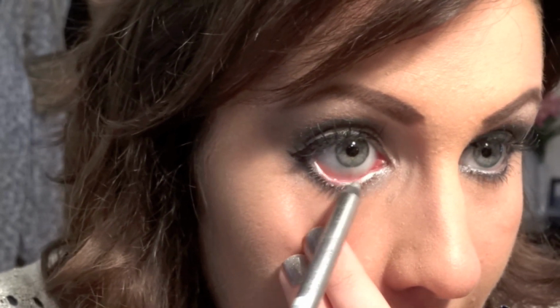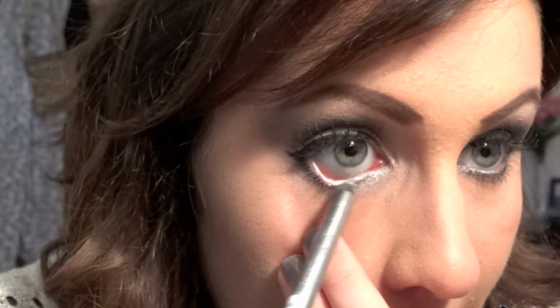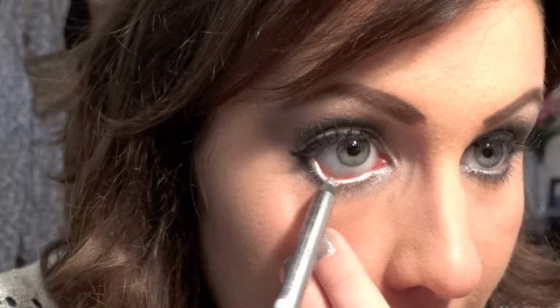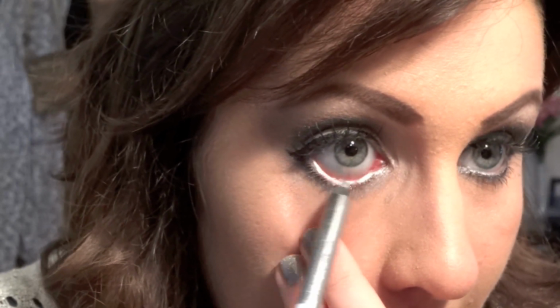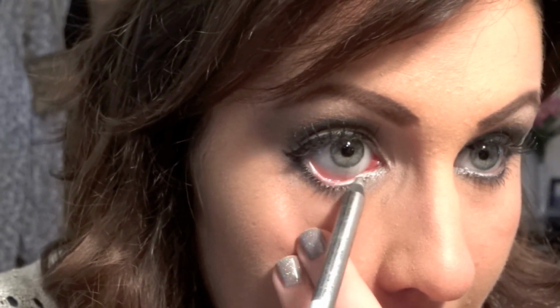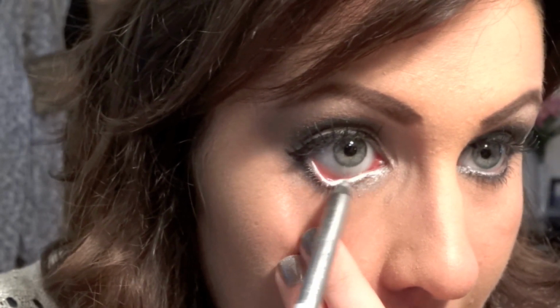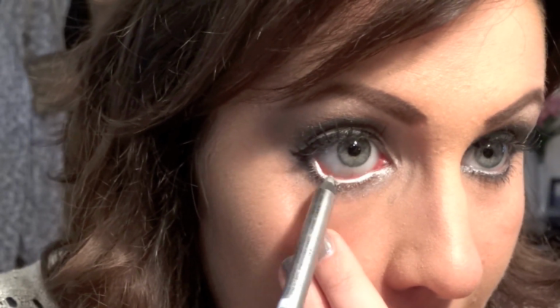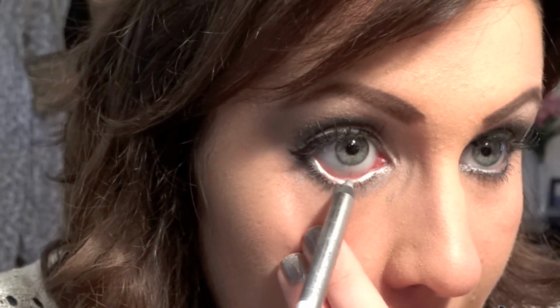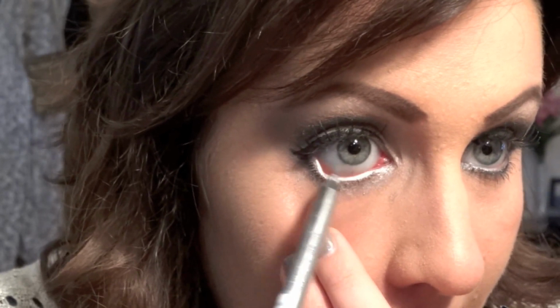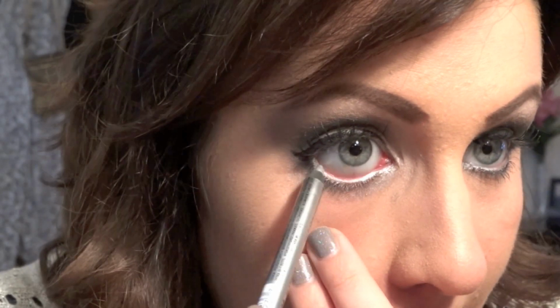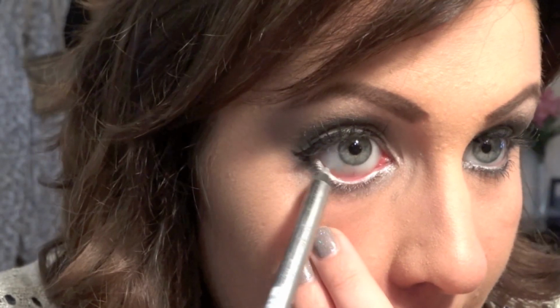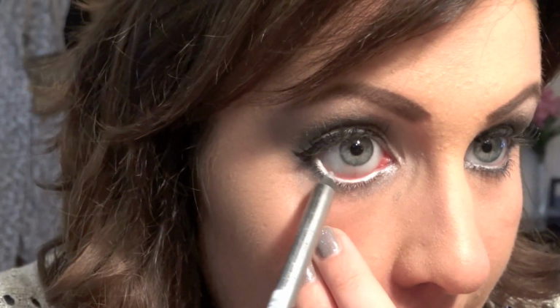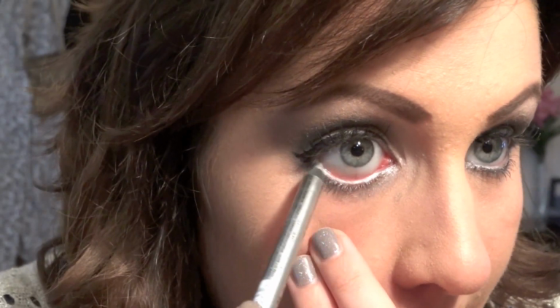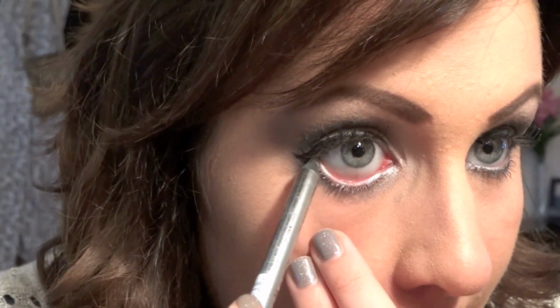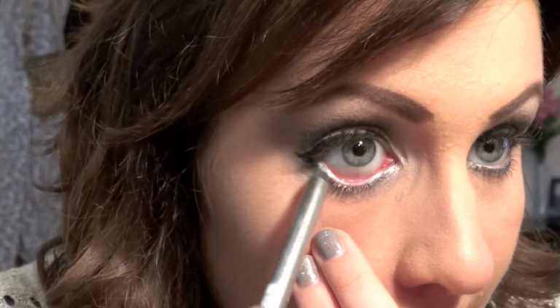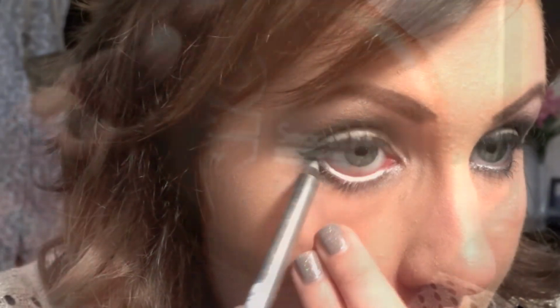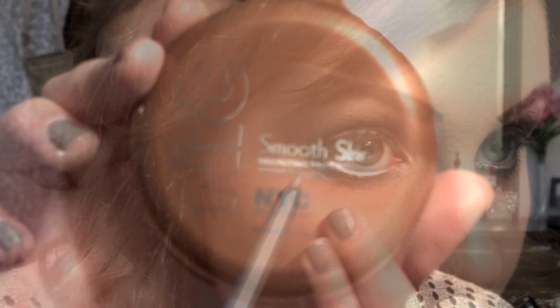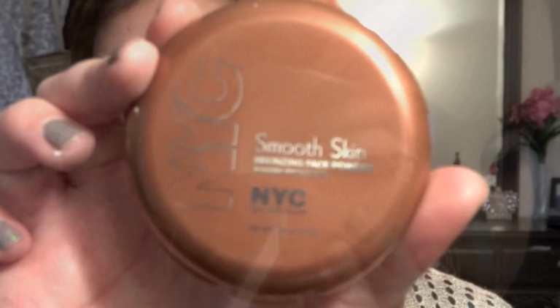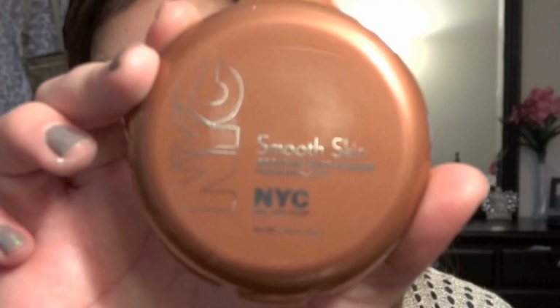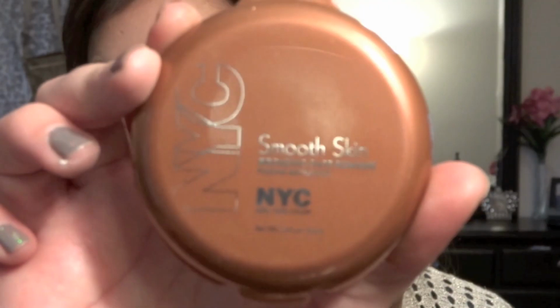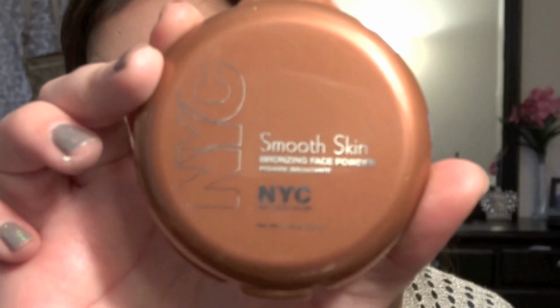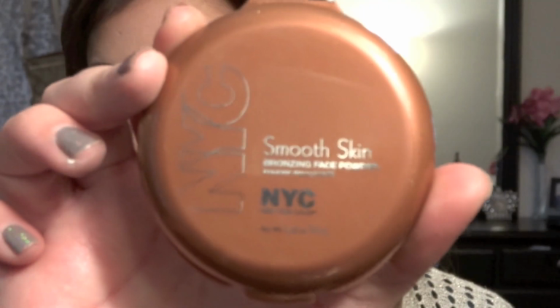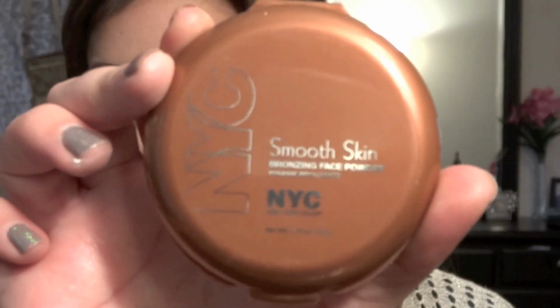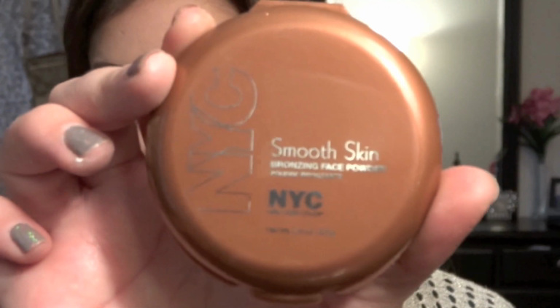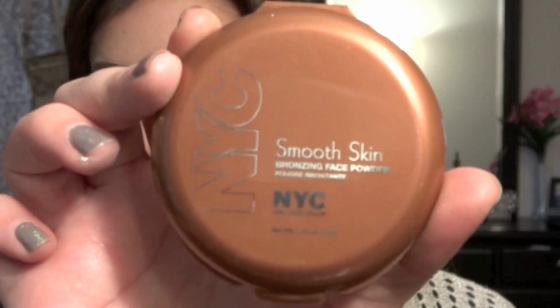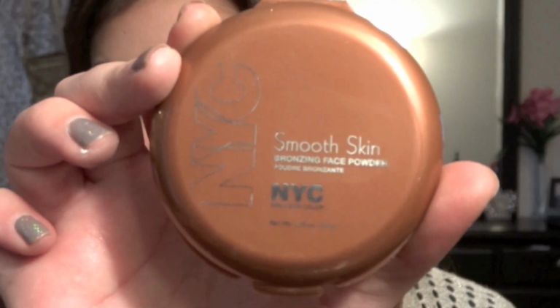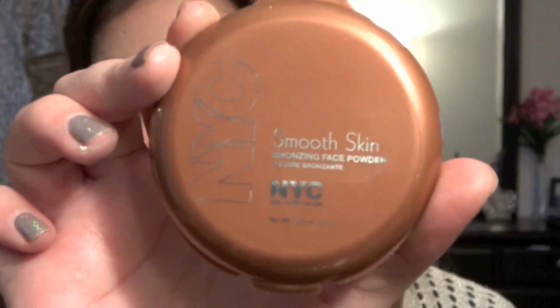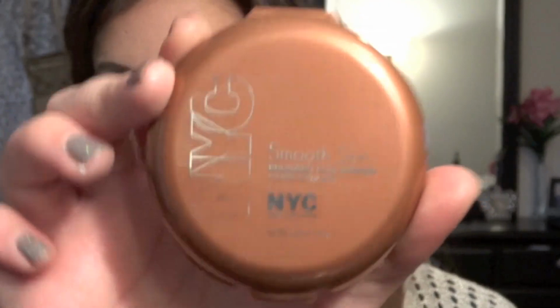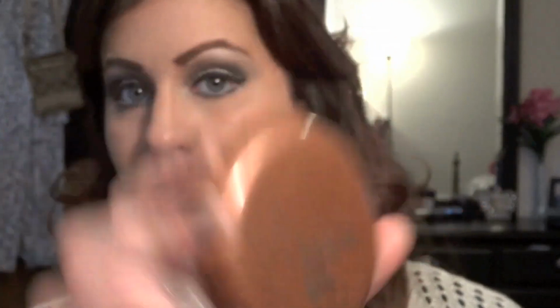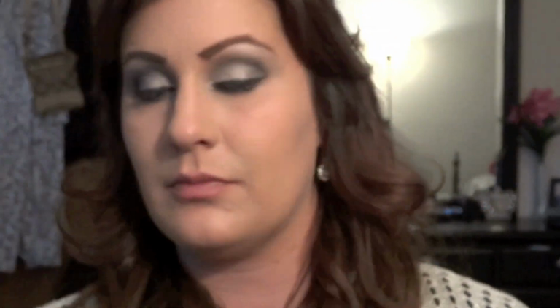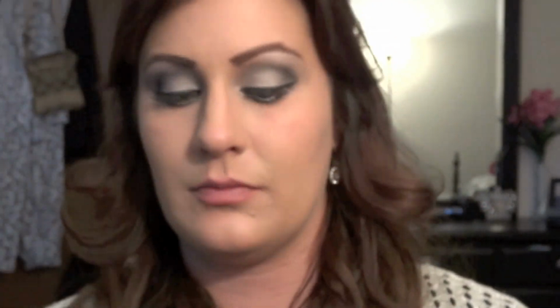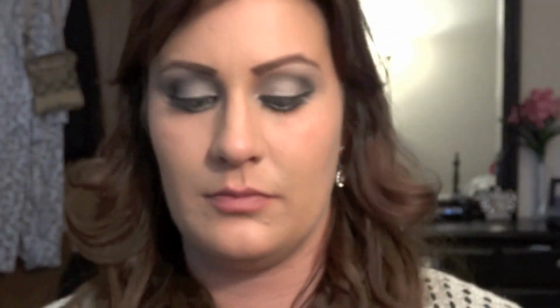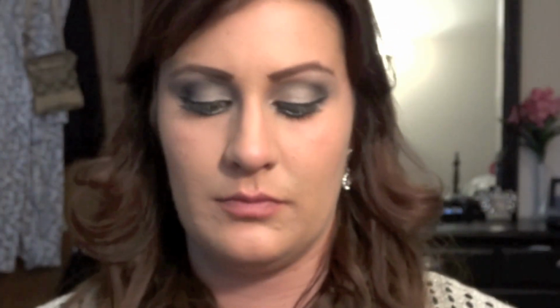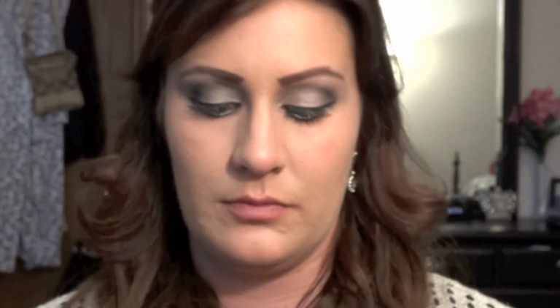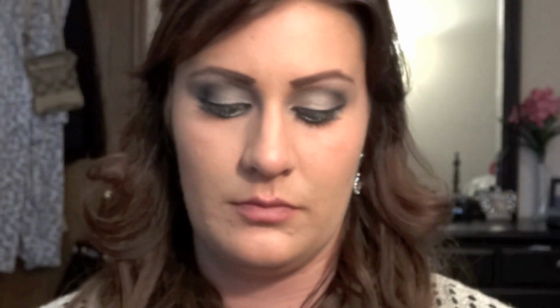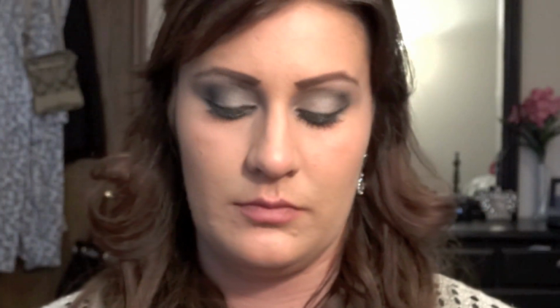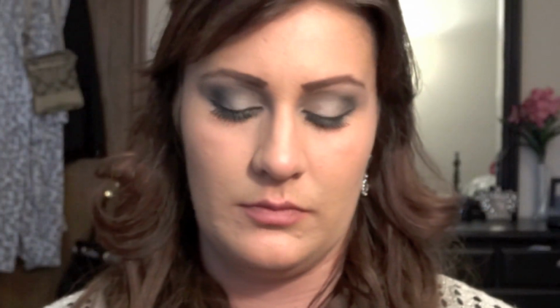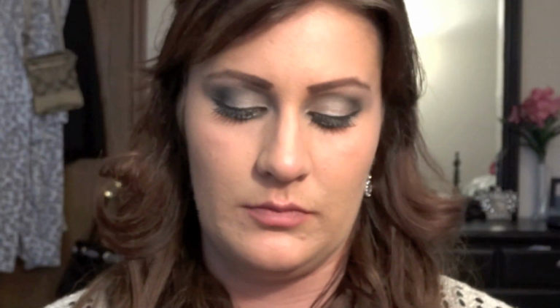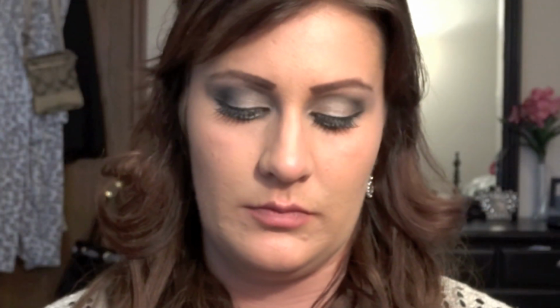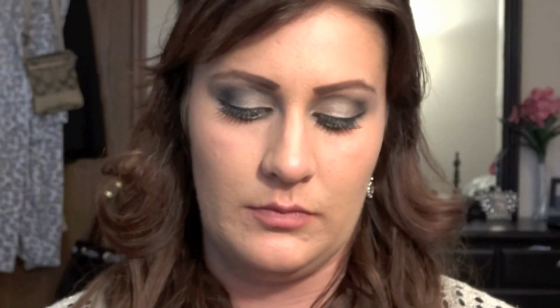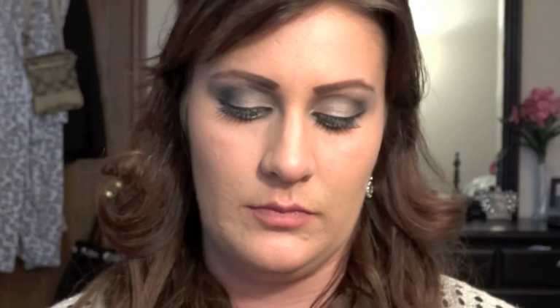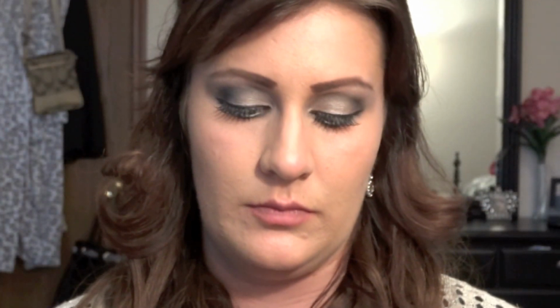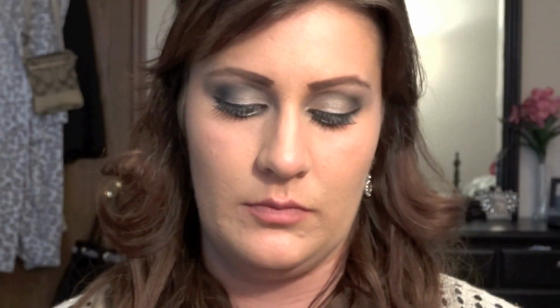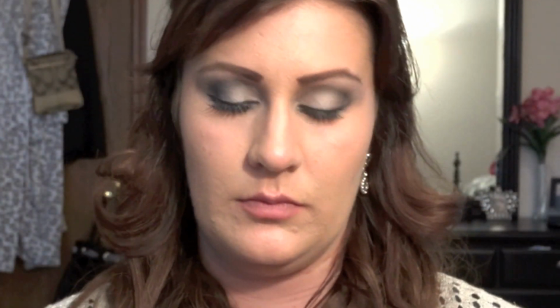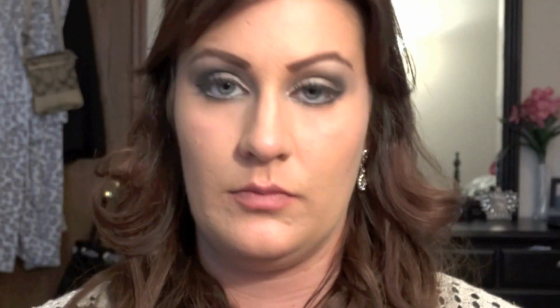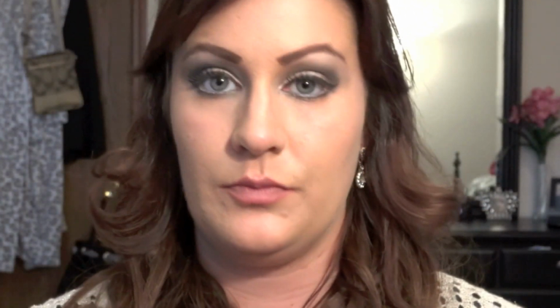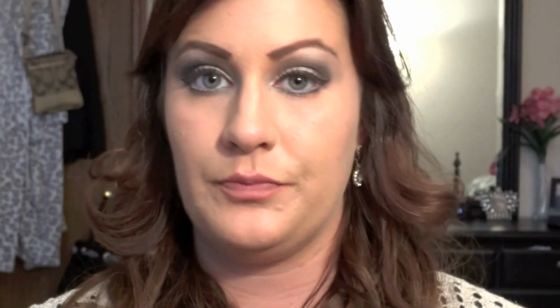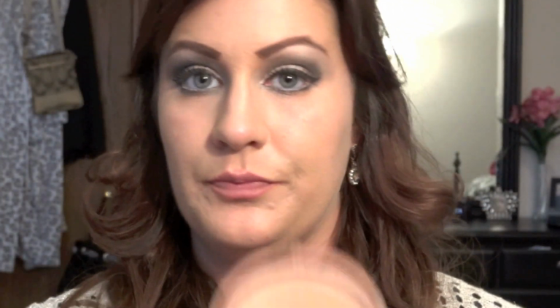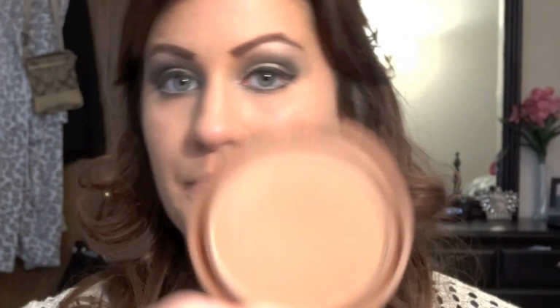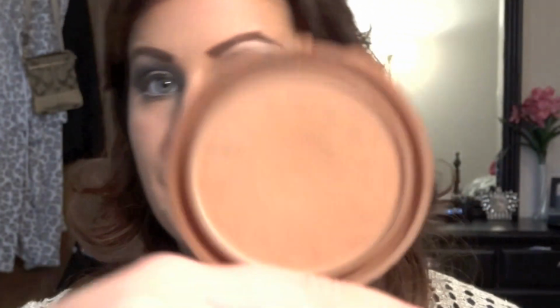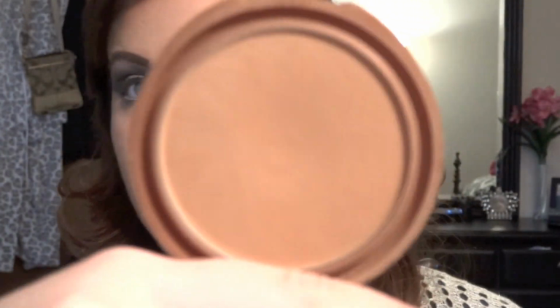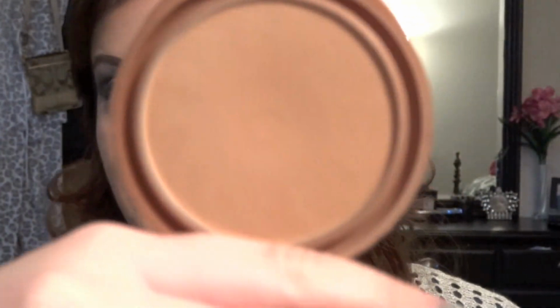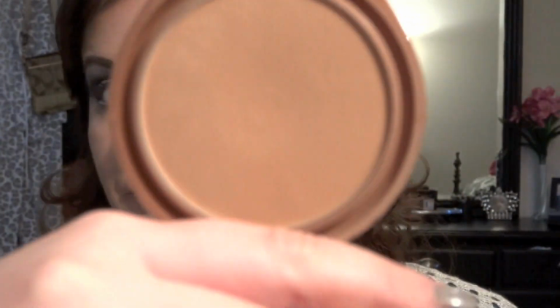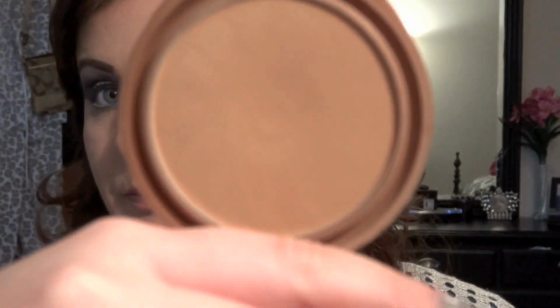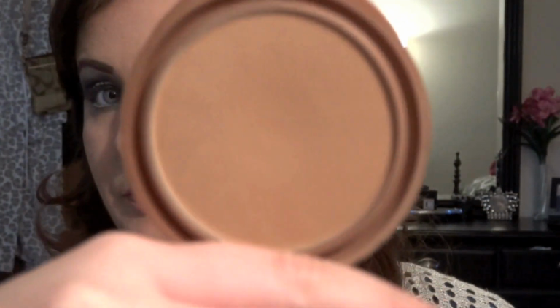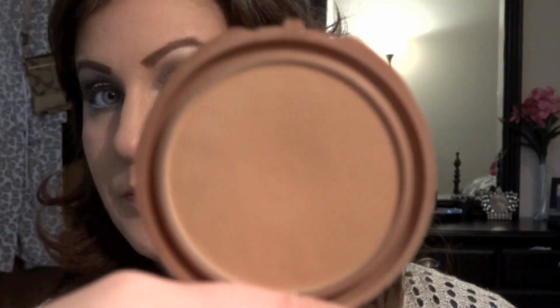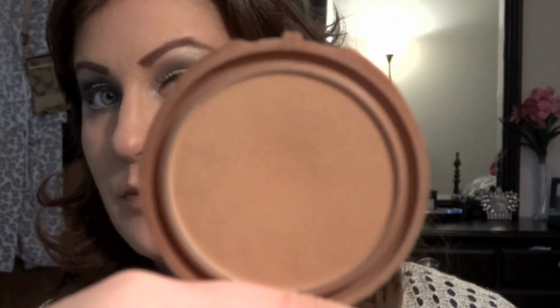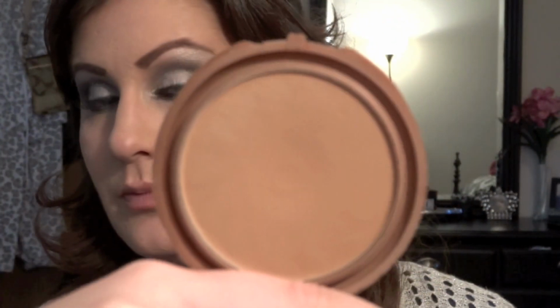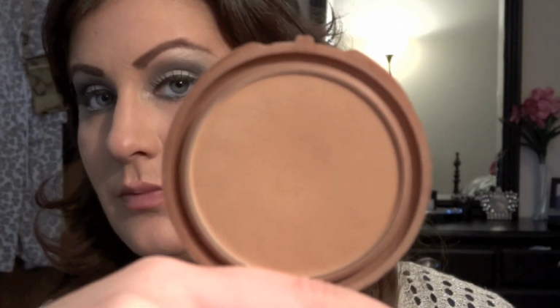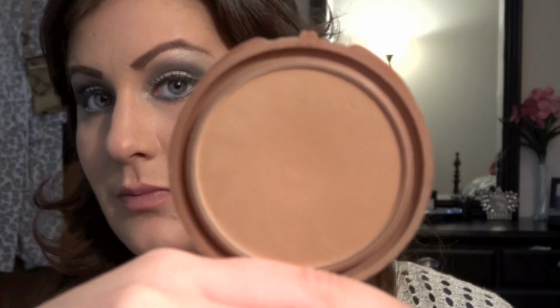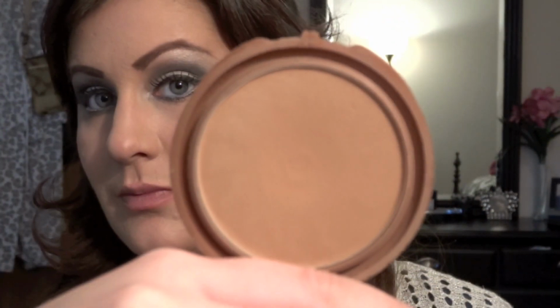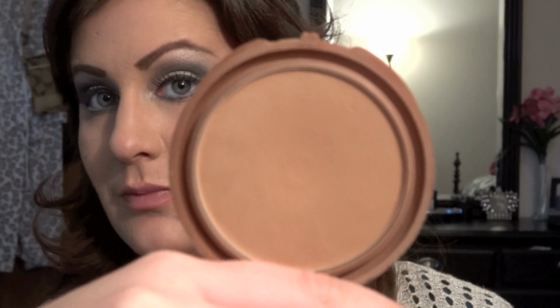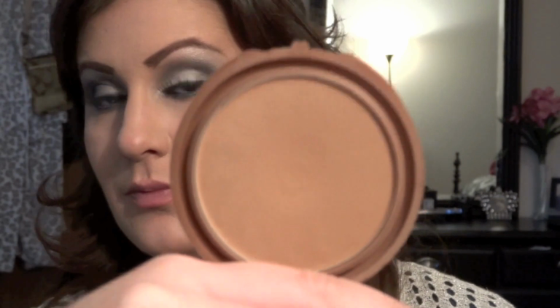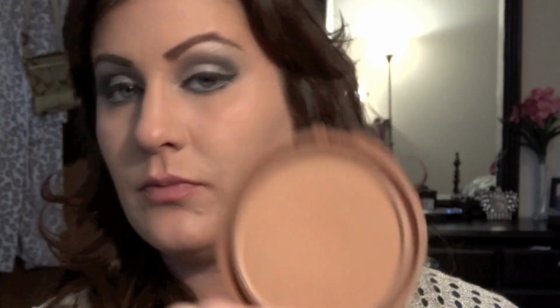While my lashes are drying, we're going to move on to contouring. For contouring, I am using NYC Smooth Skin bronzer in the color Sunny.